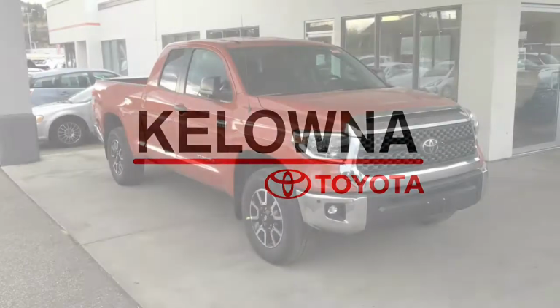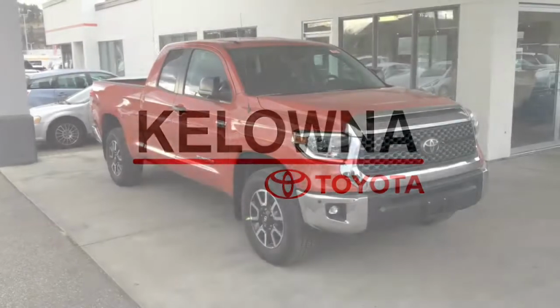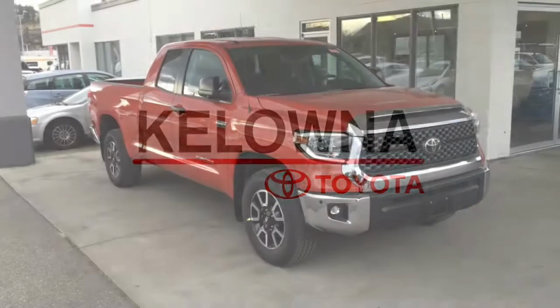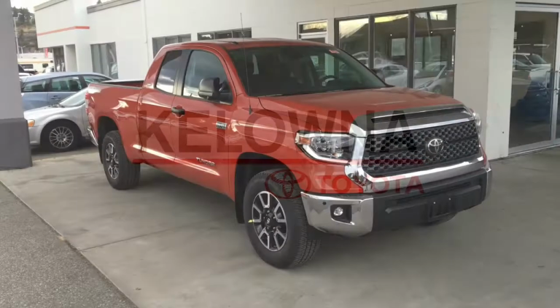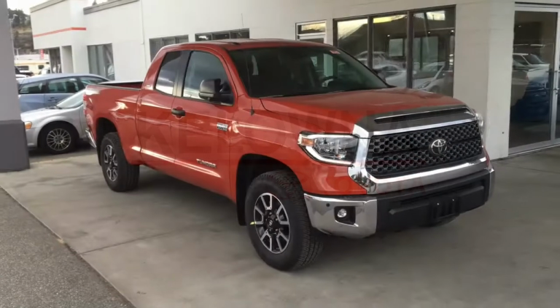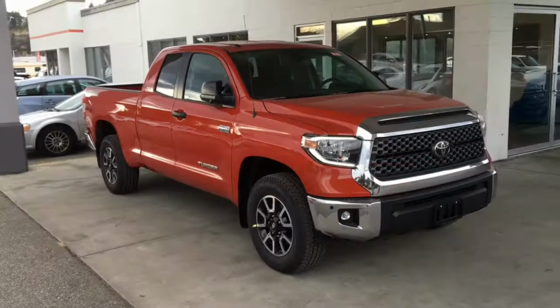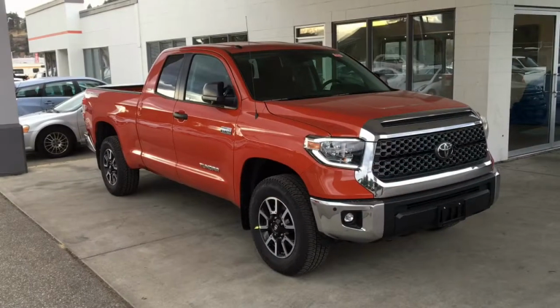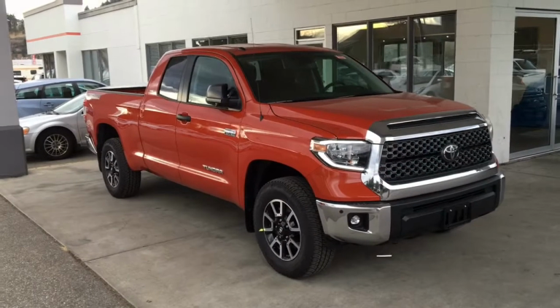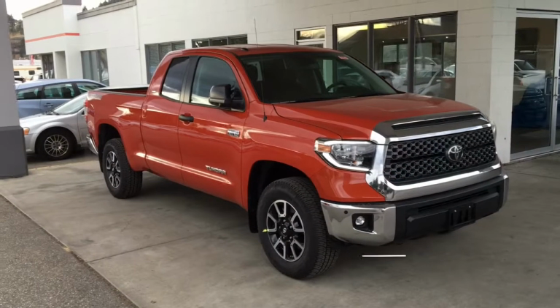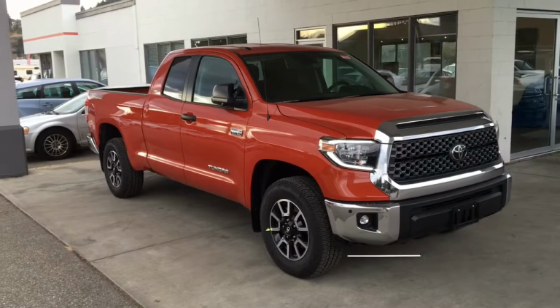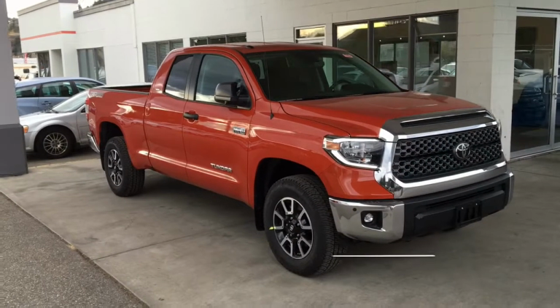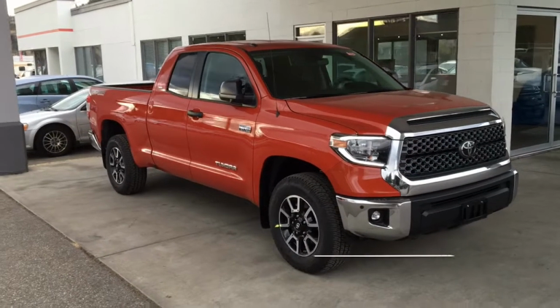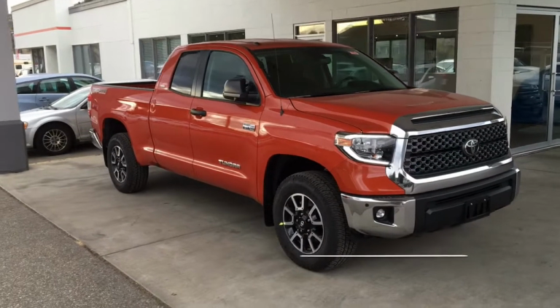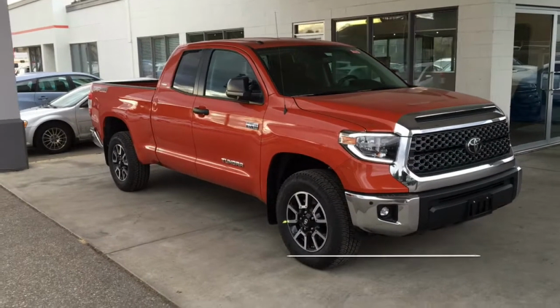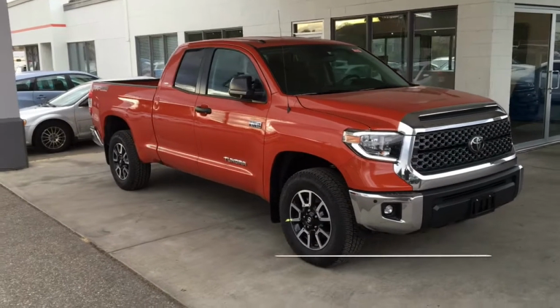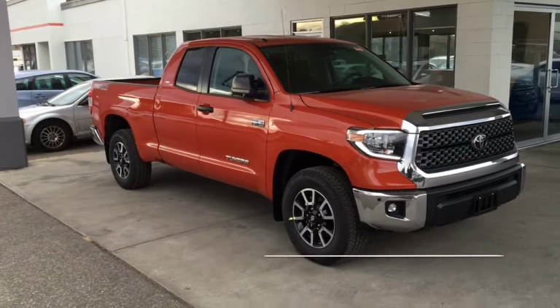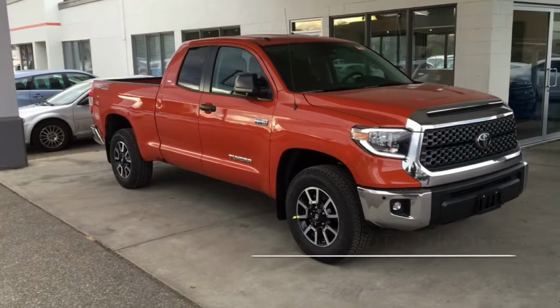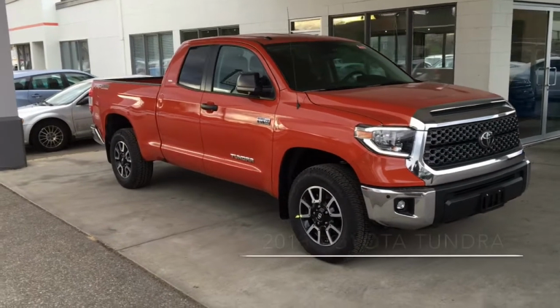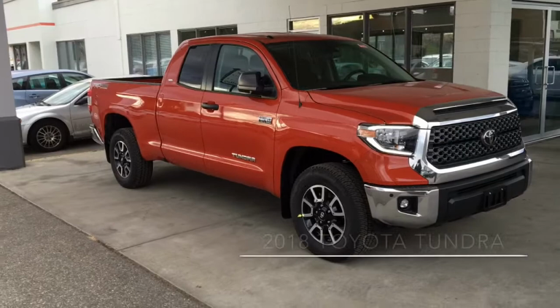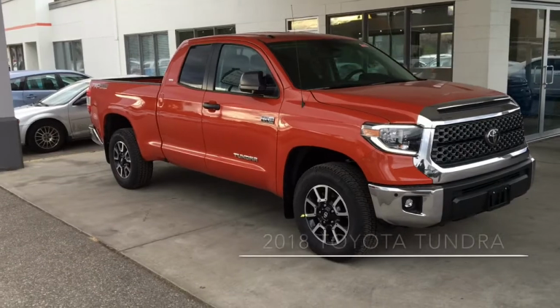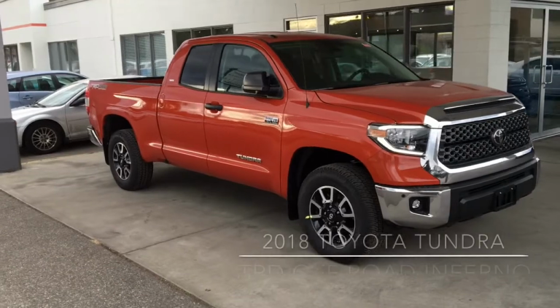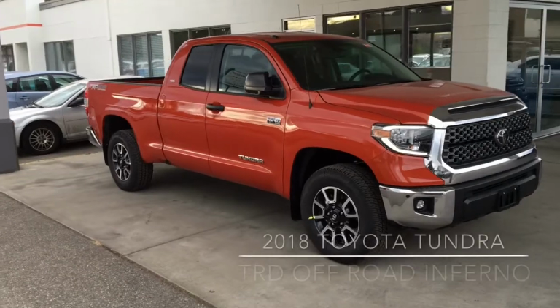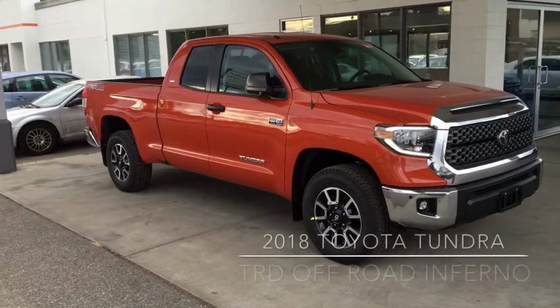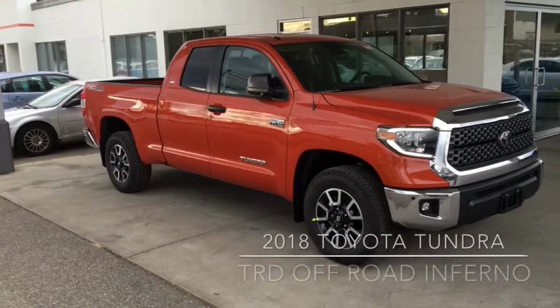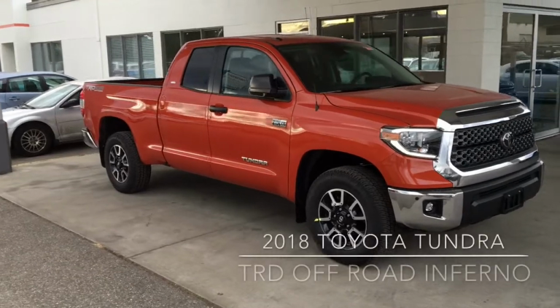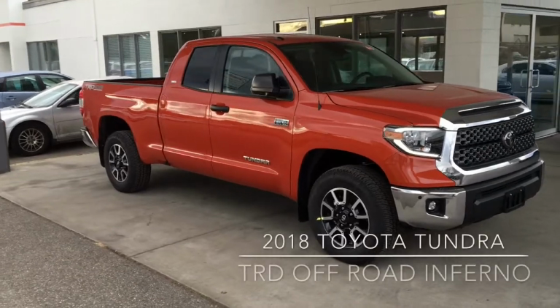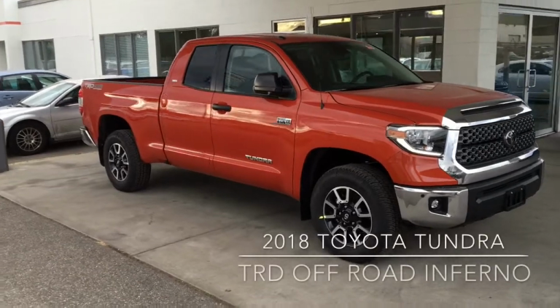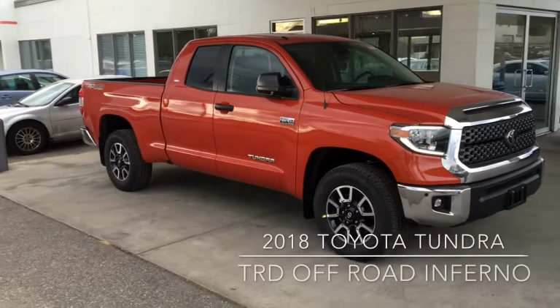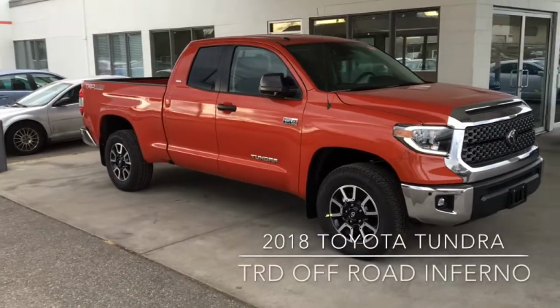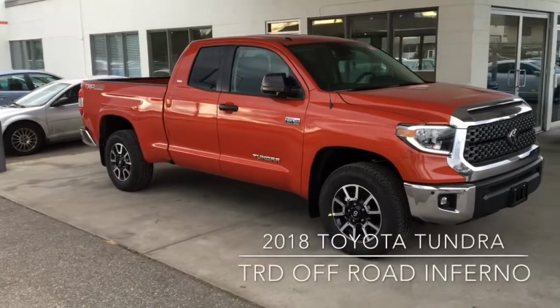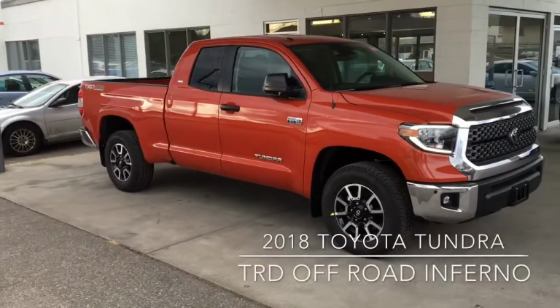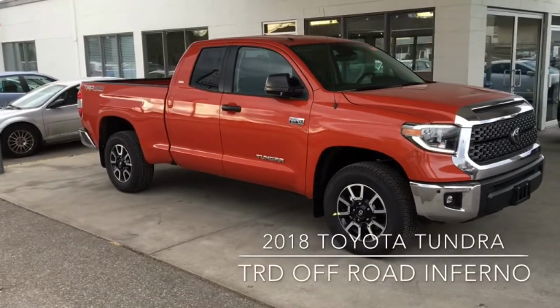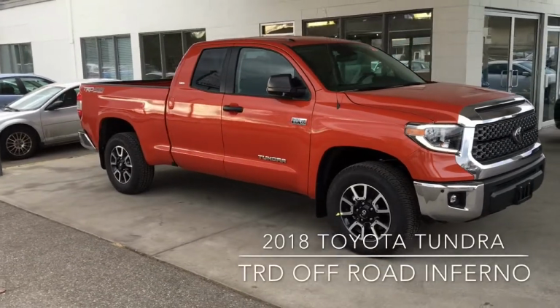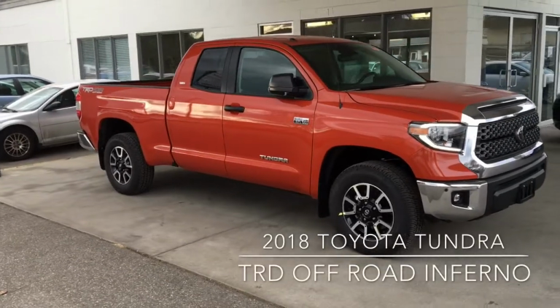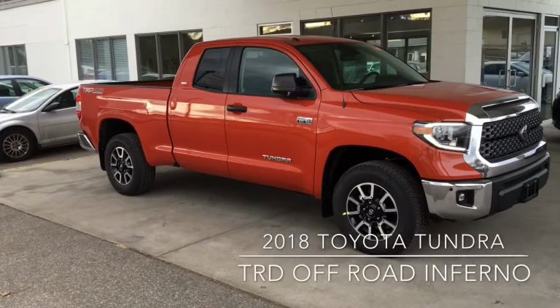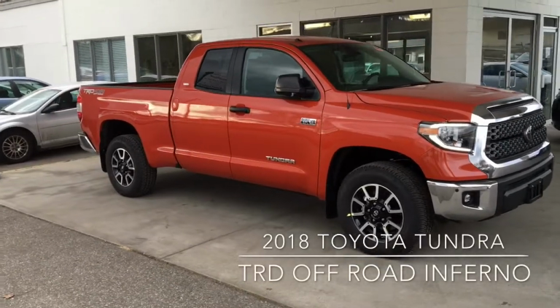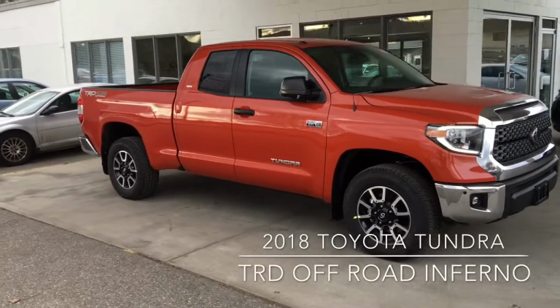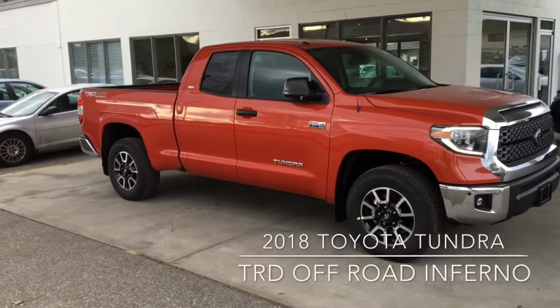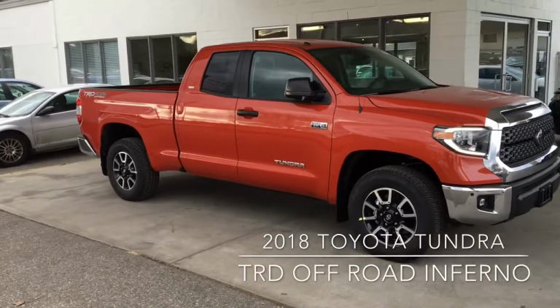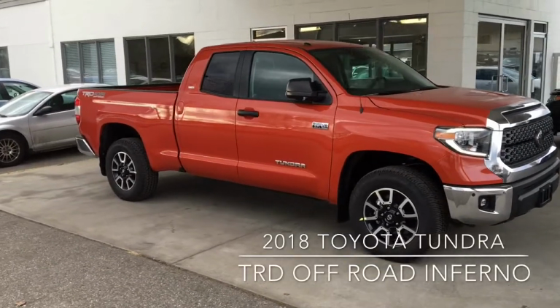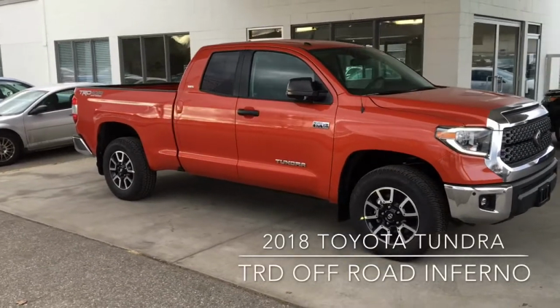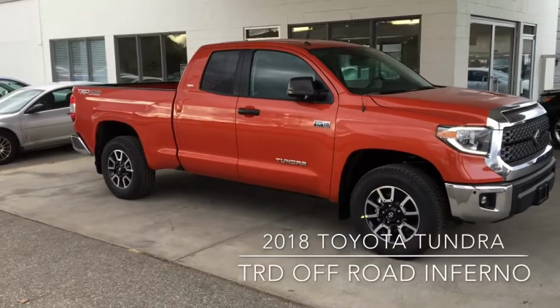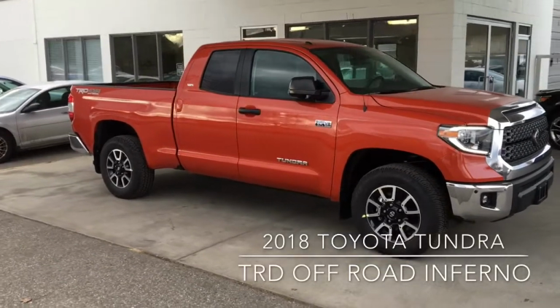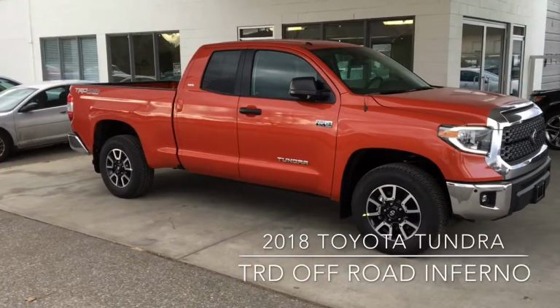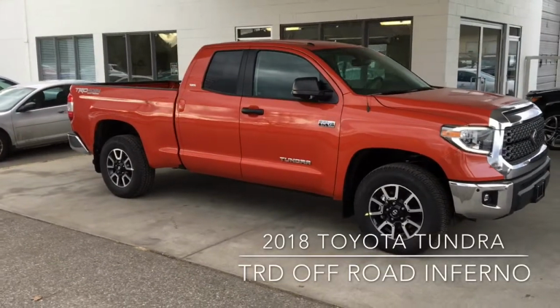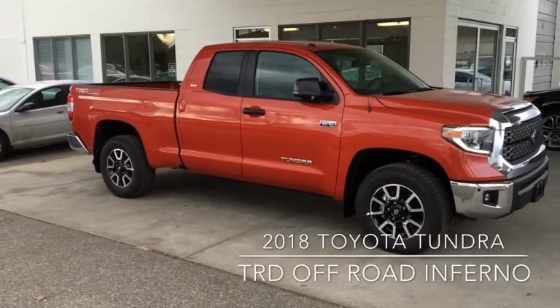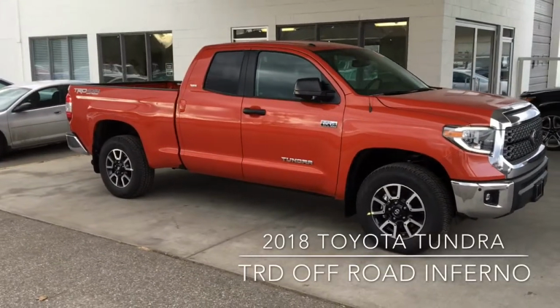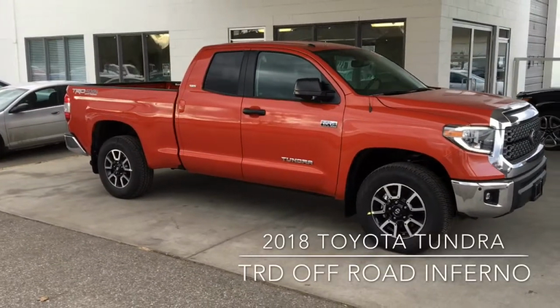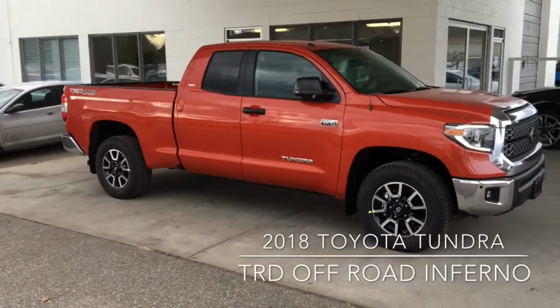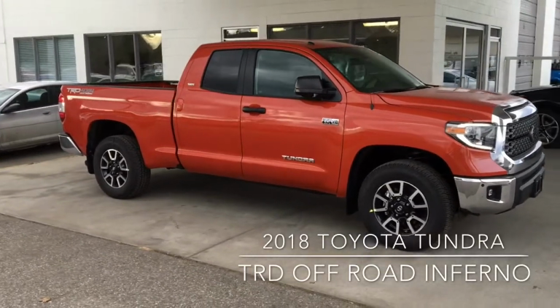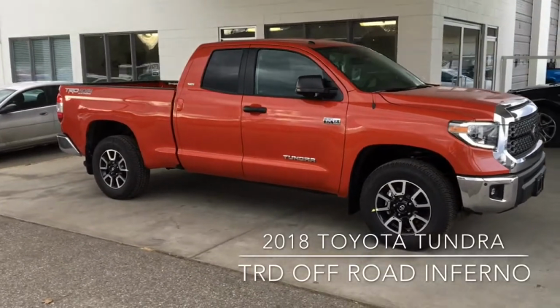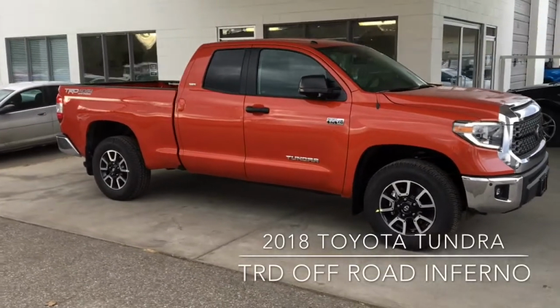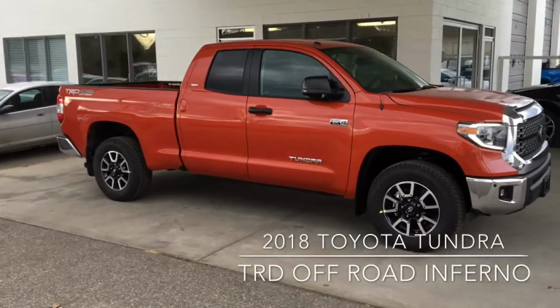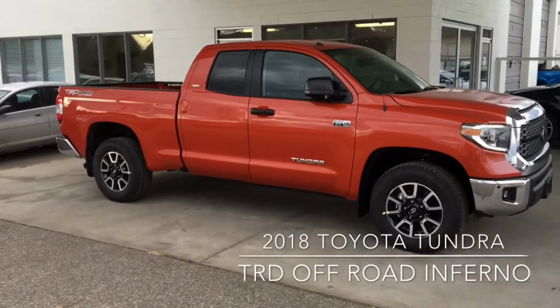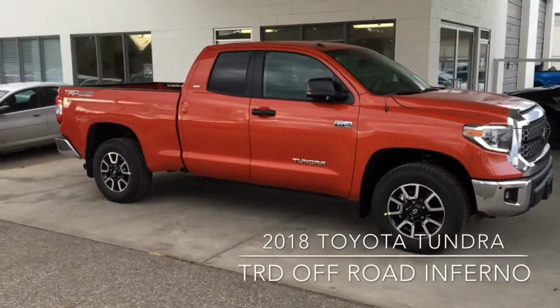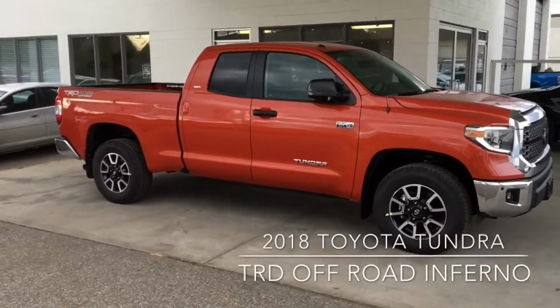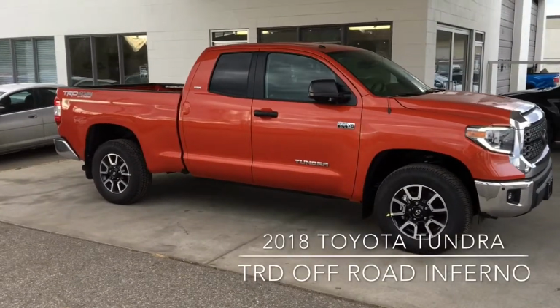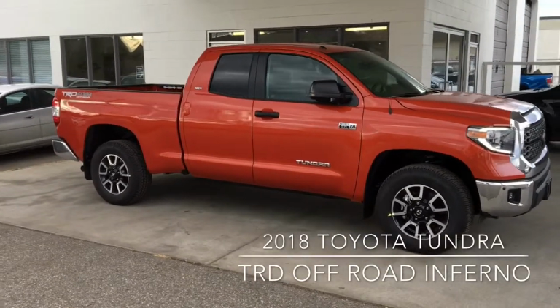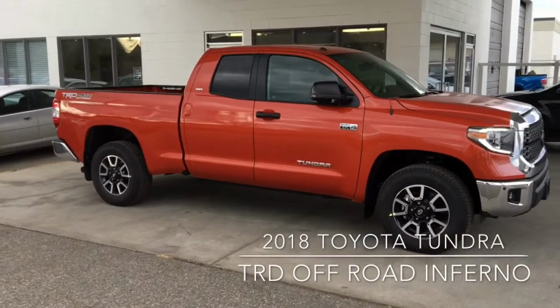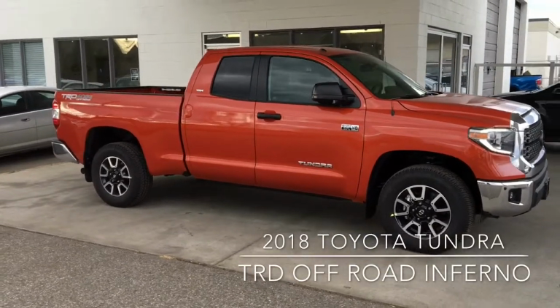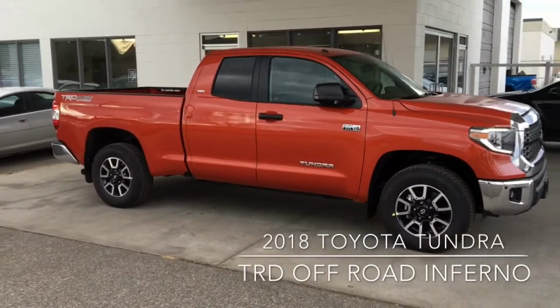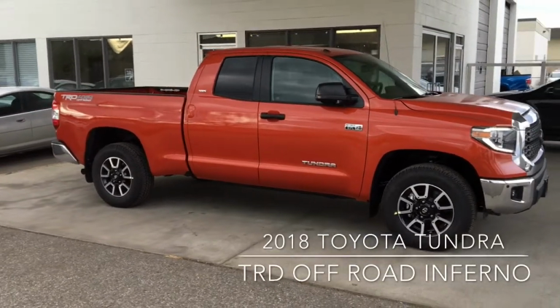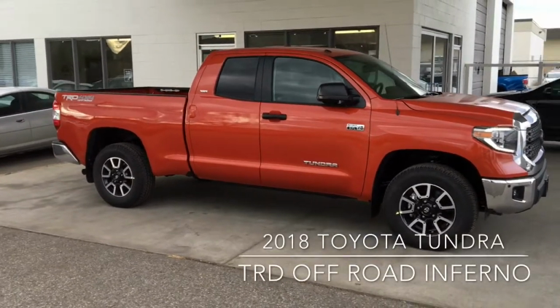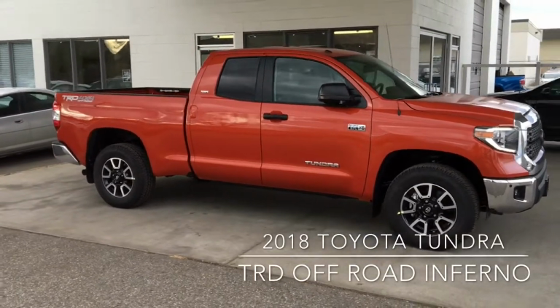Ready for work or play, this 2018 Tundra TRD Off-Road looks amazing in Inferno Red and is both rugged and comfortable.